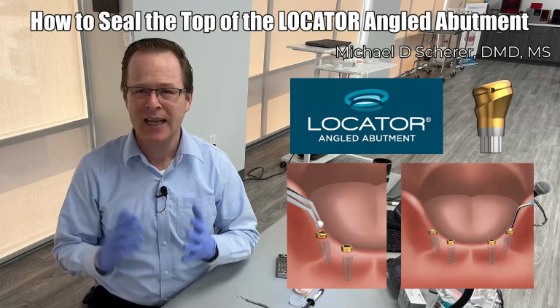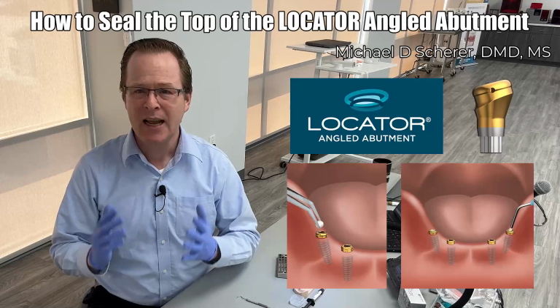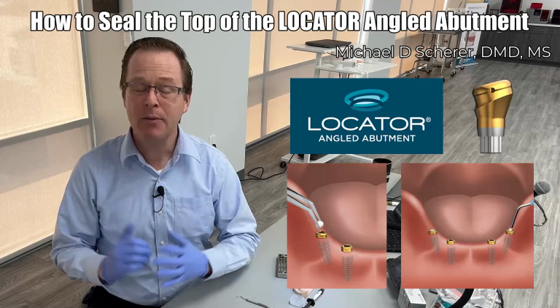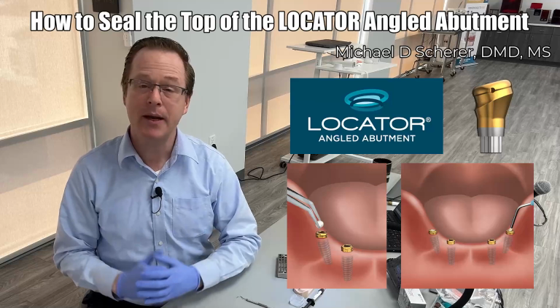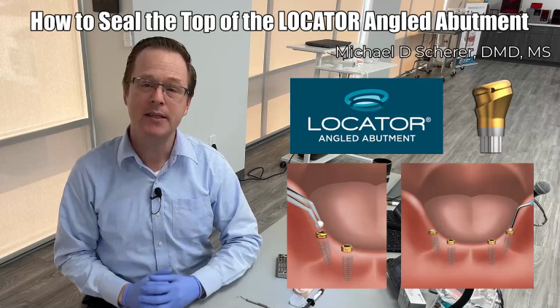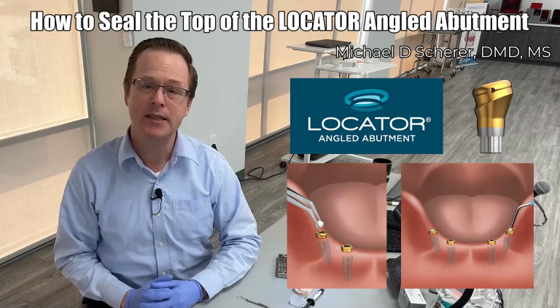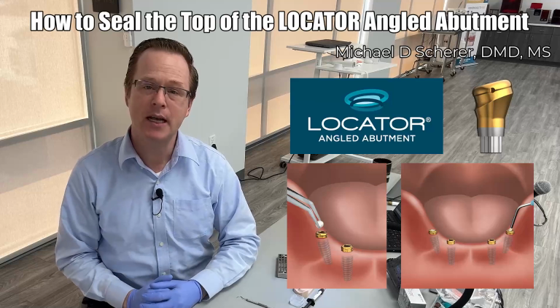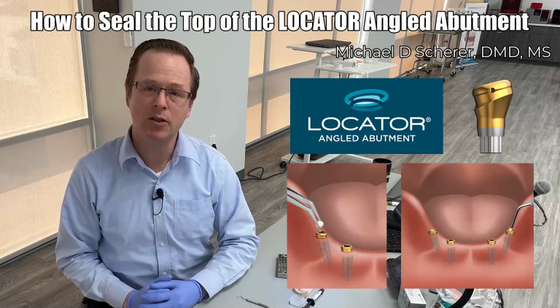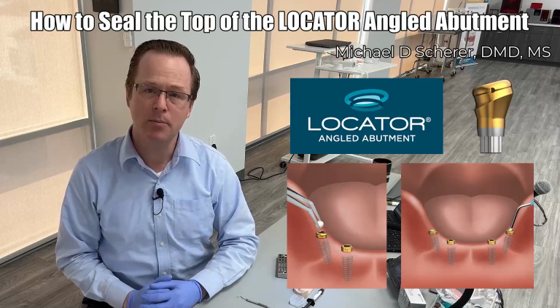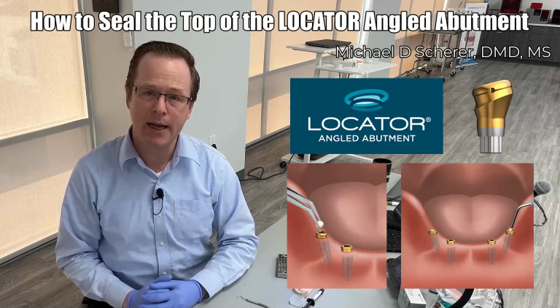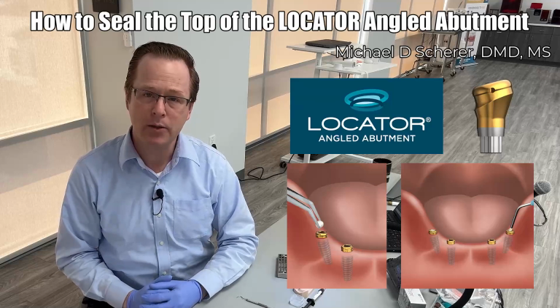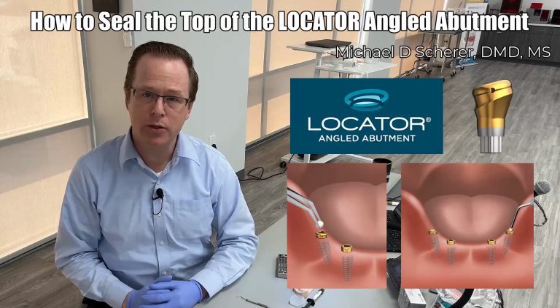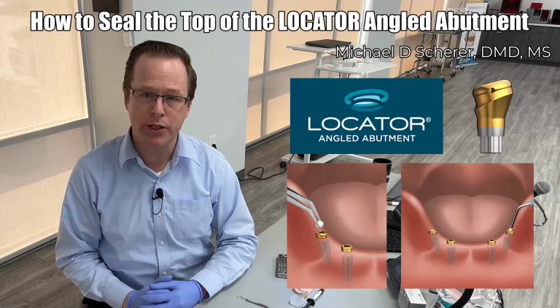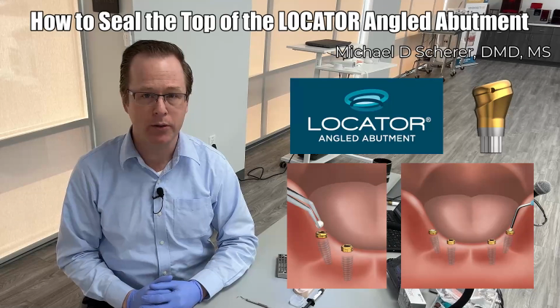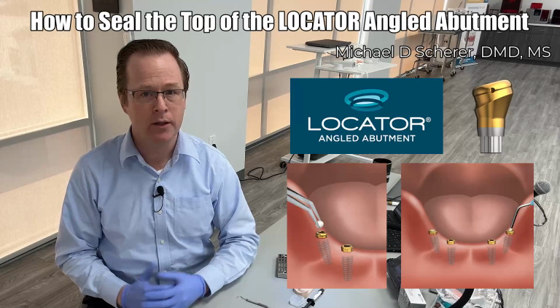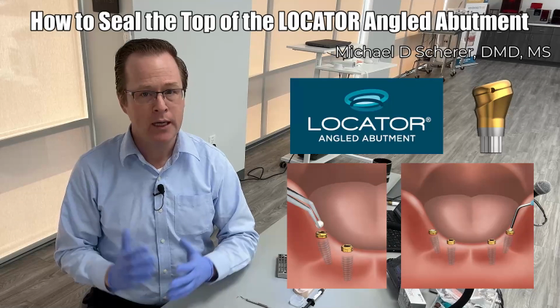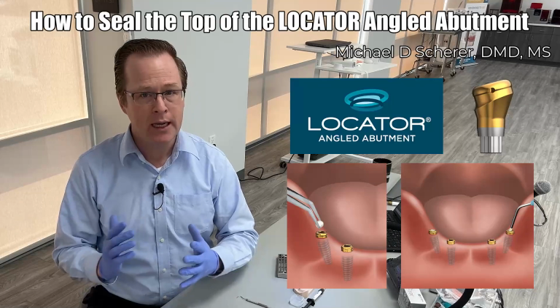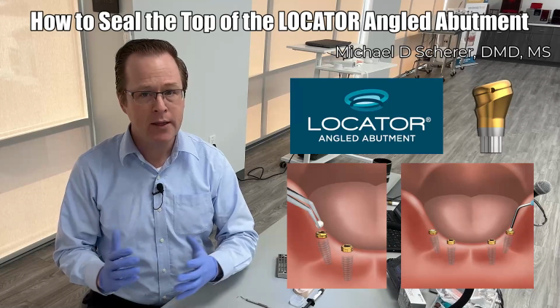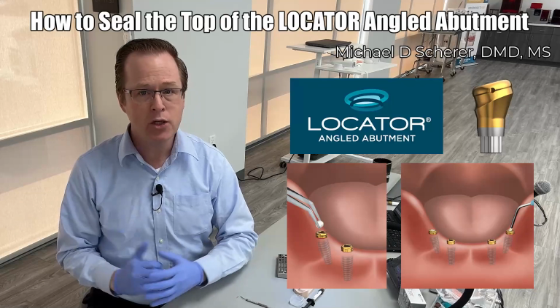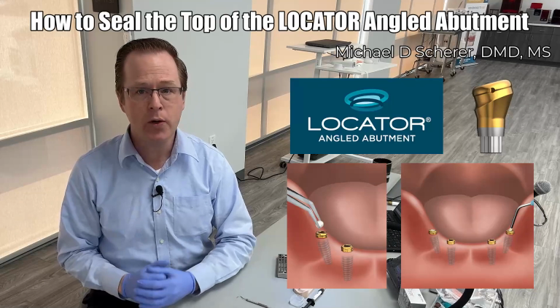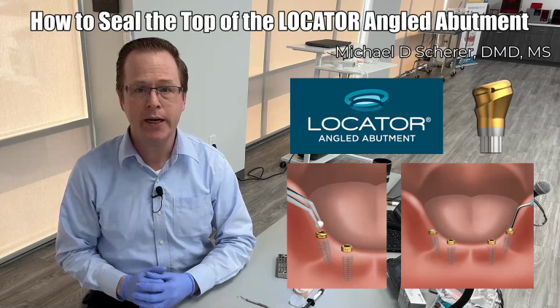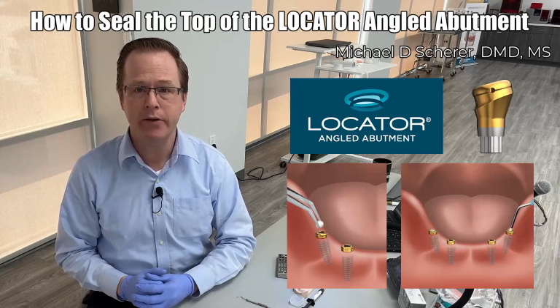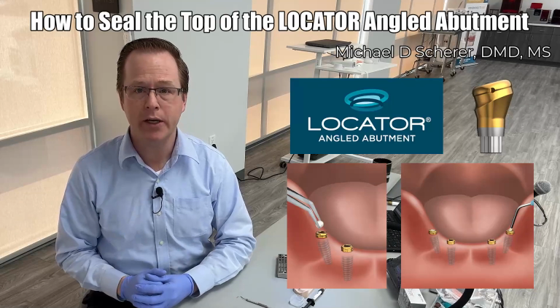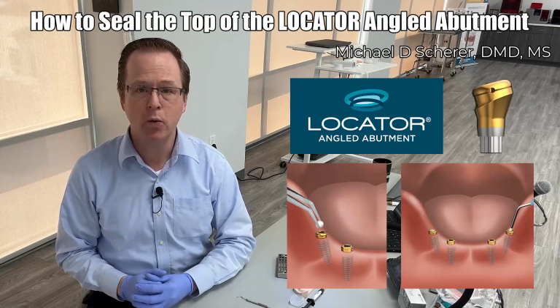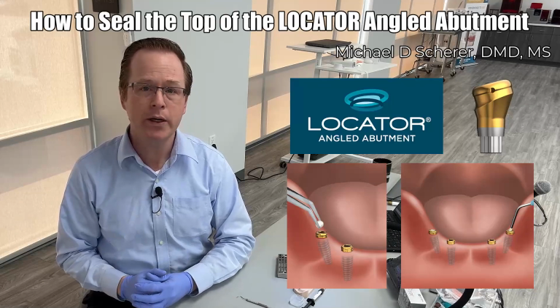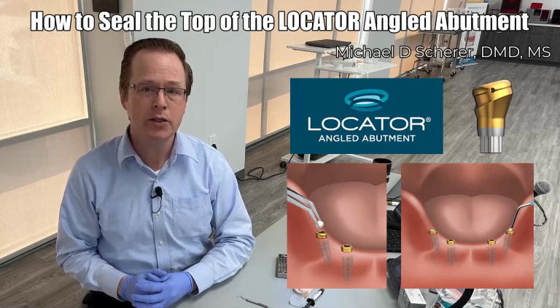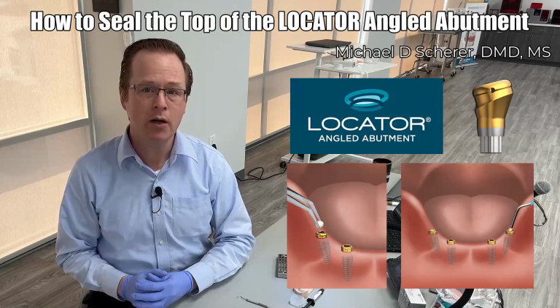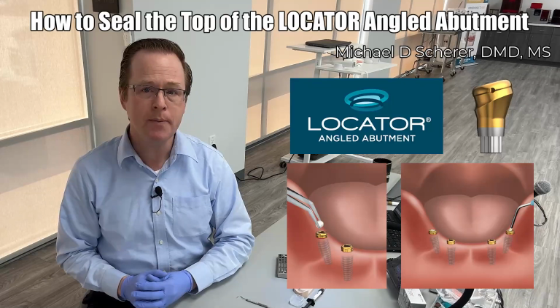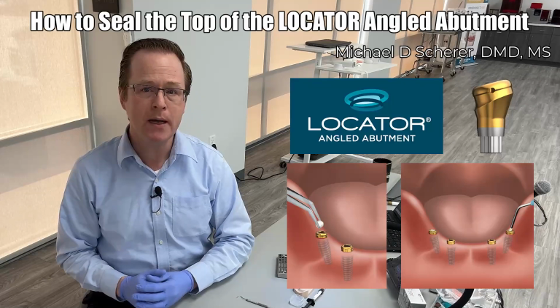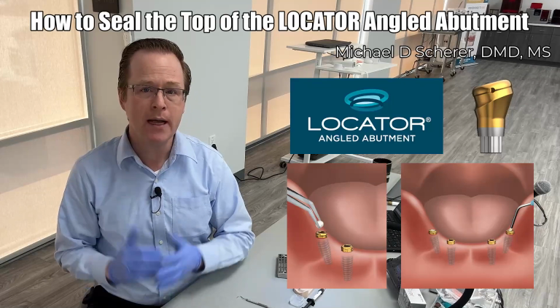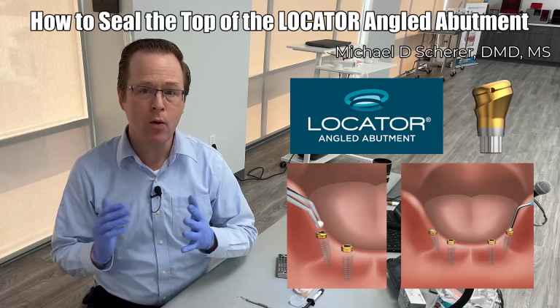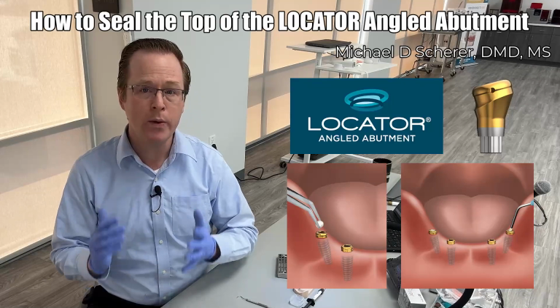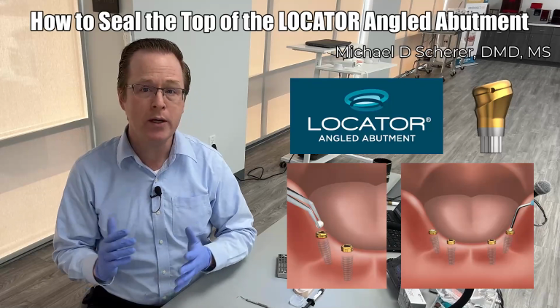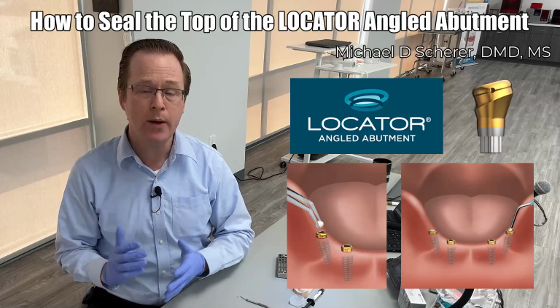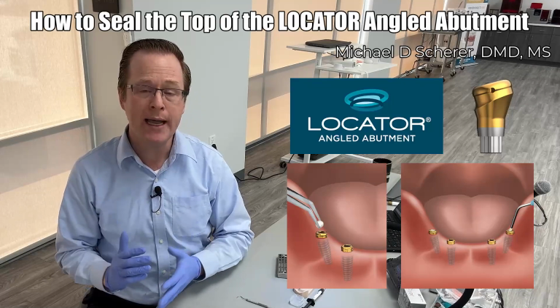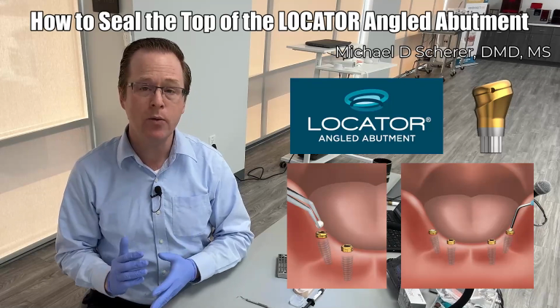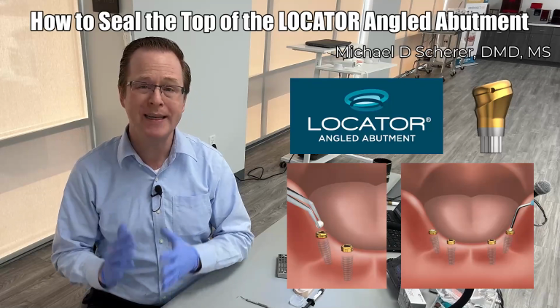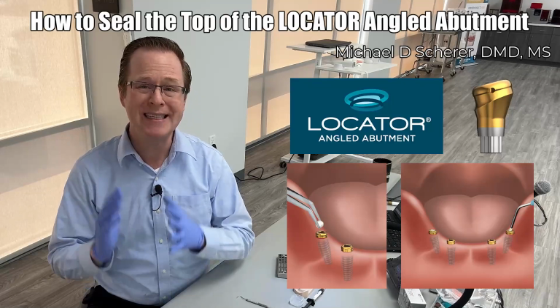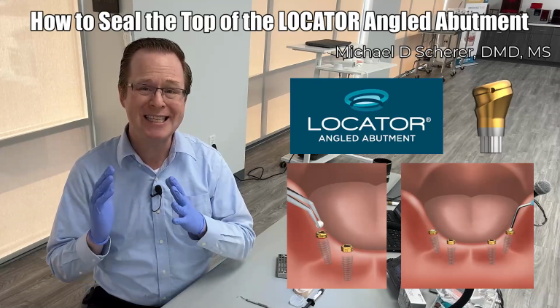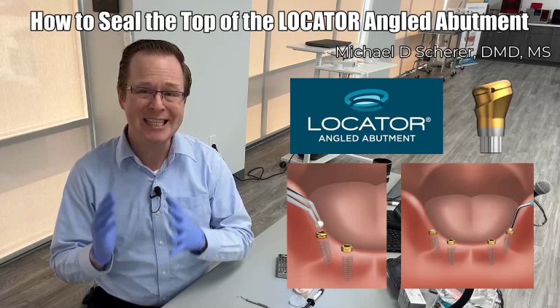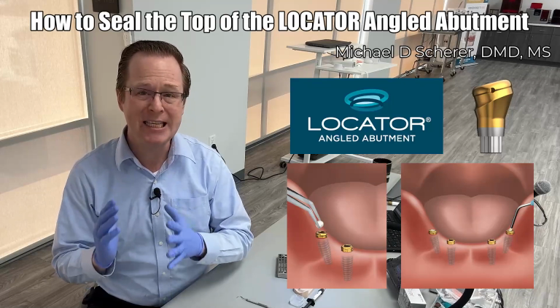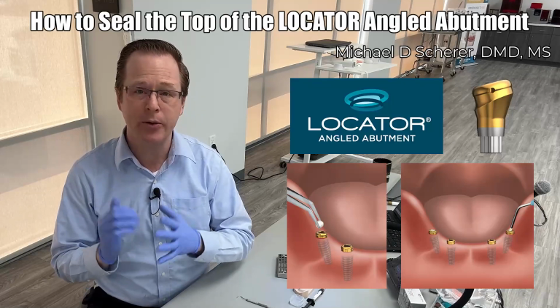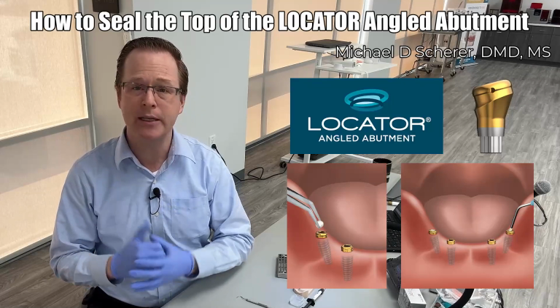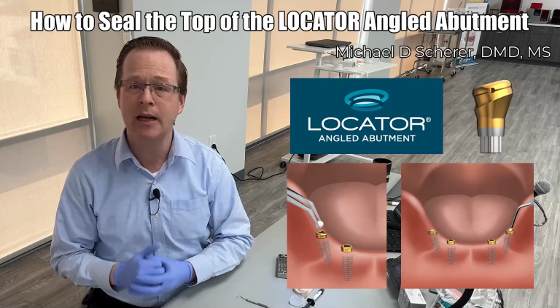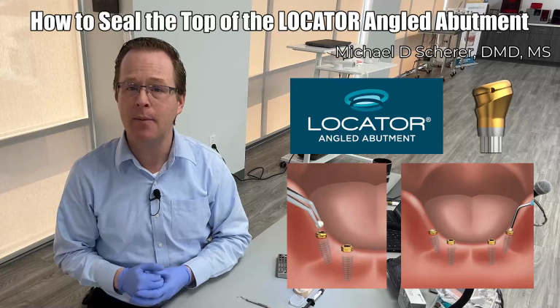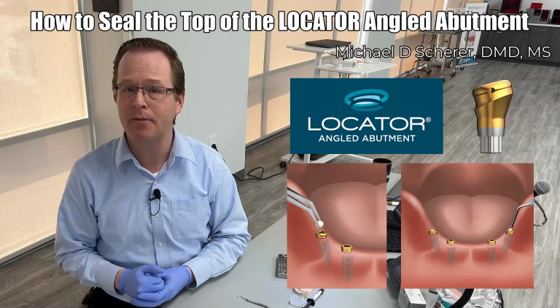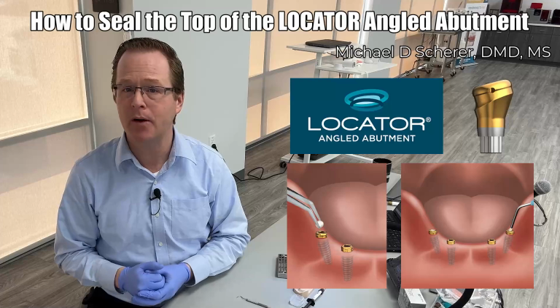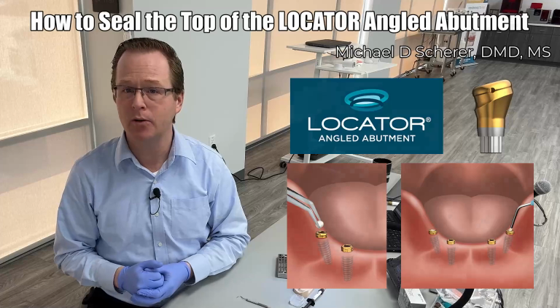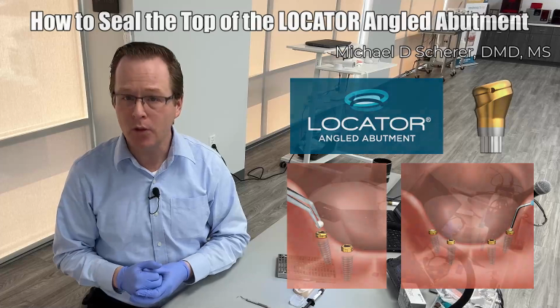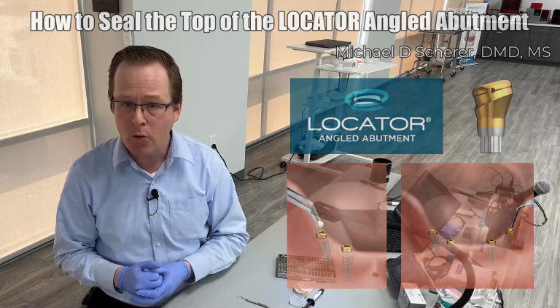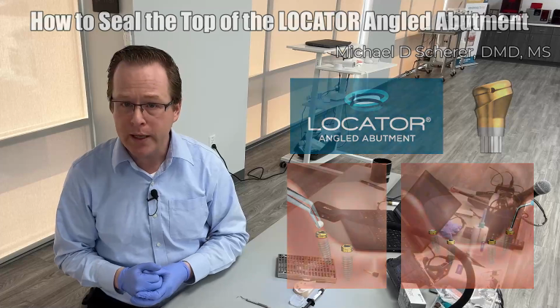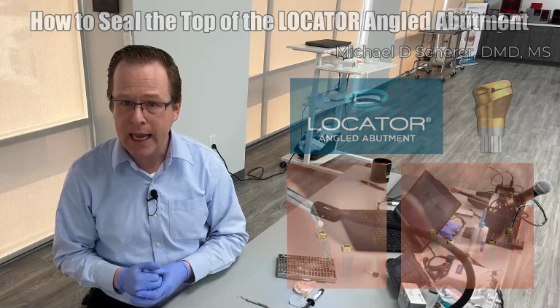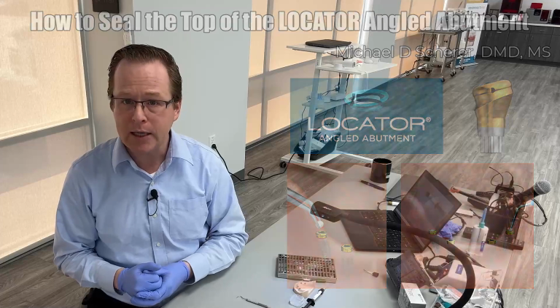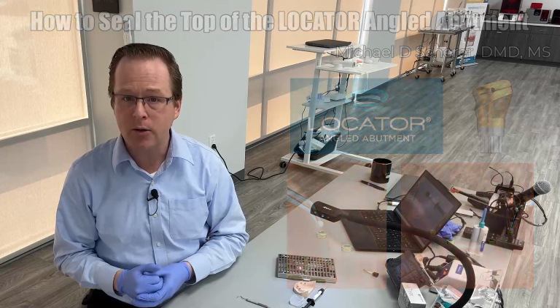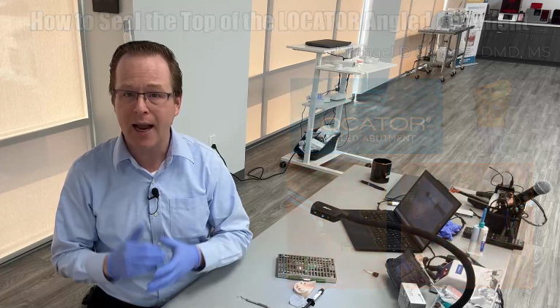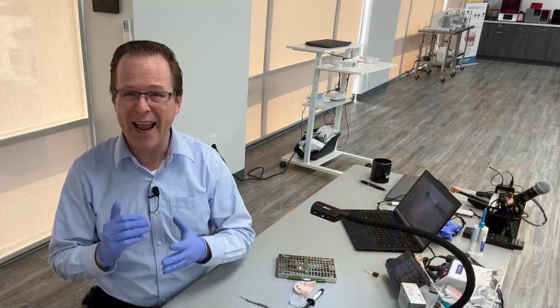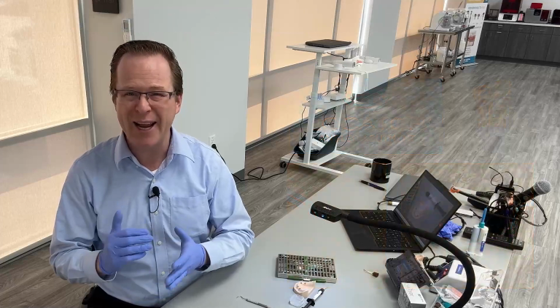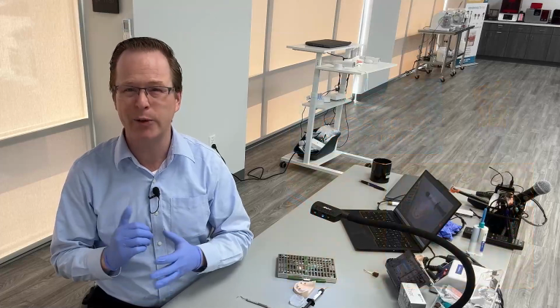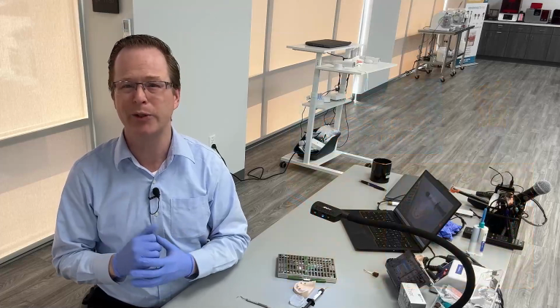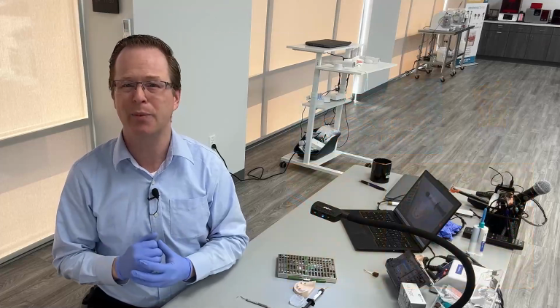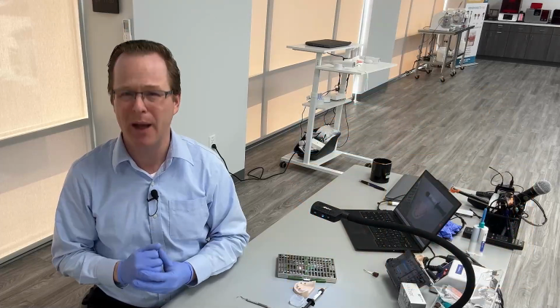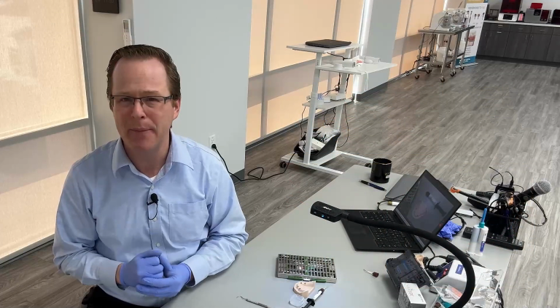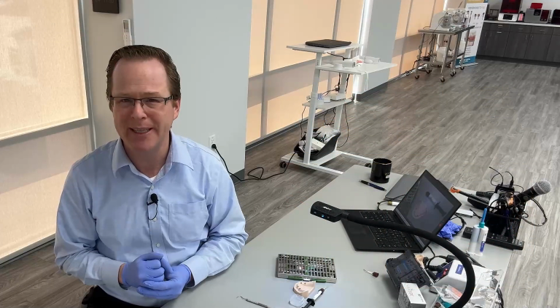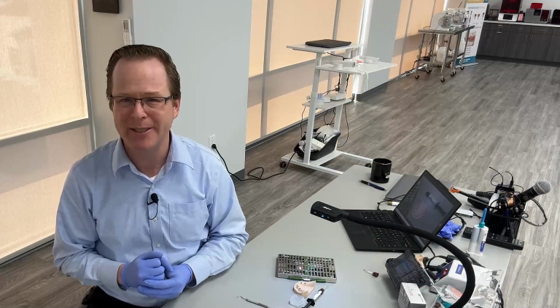Hi everybody, this is Dr. Michael Shearer. In this training video, we're going to talk about how we go ahead and seal the top of our locator angled abutment.